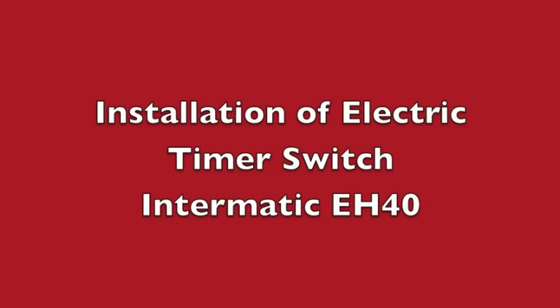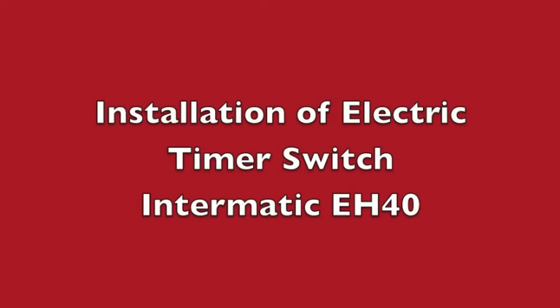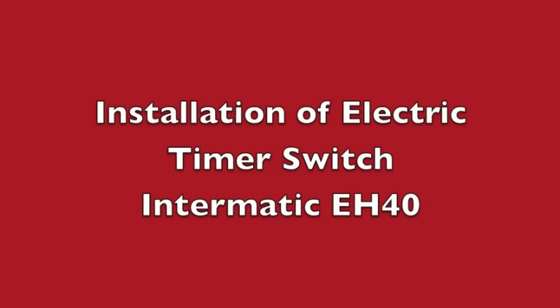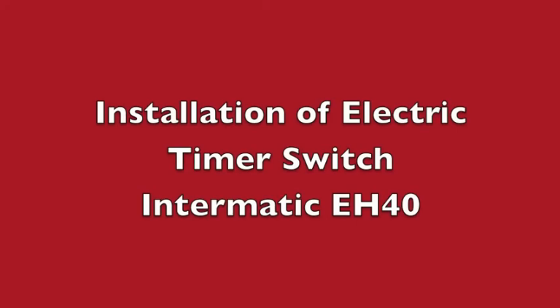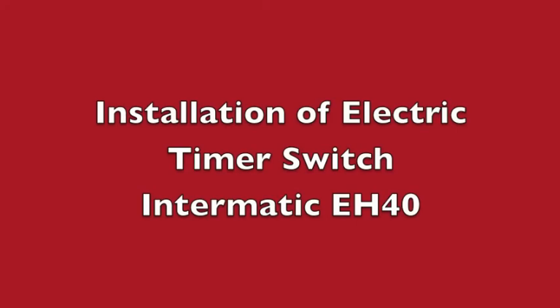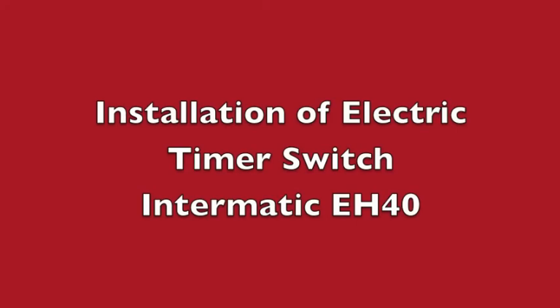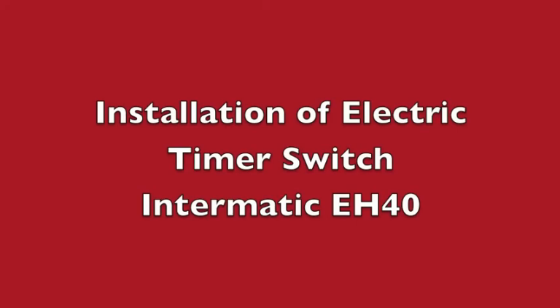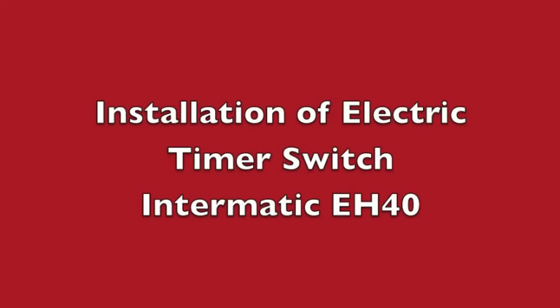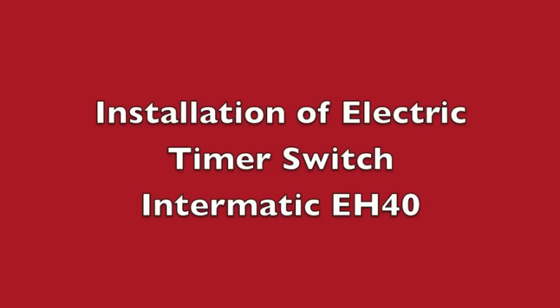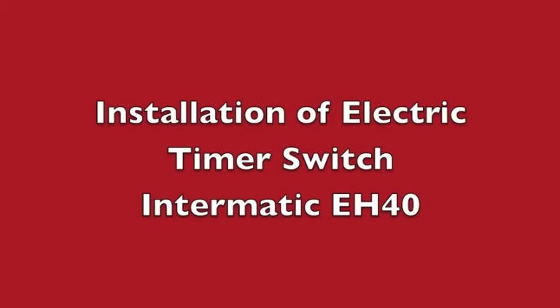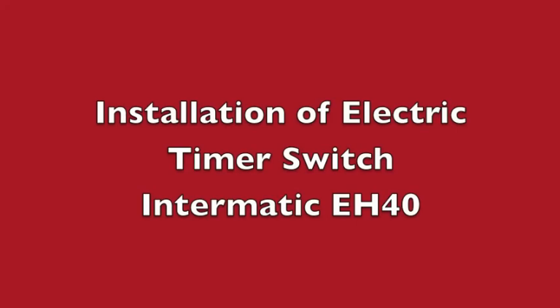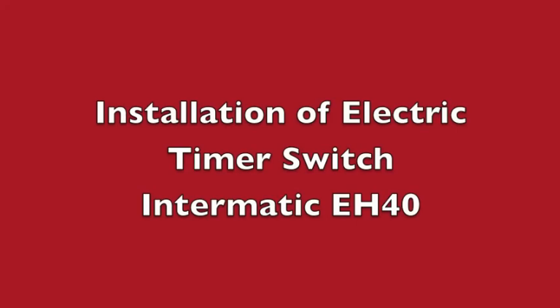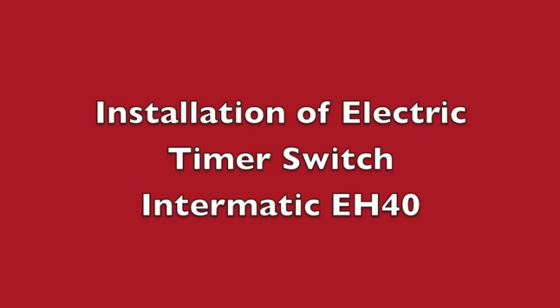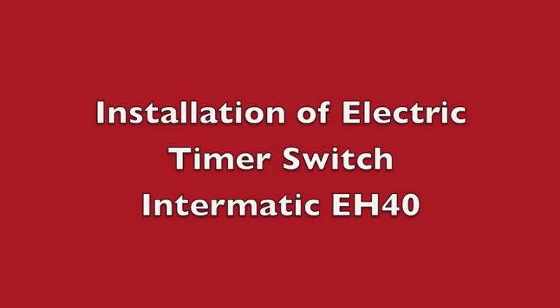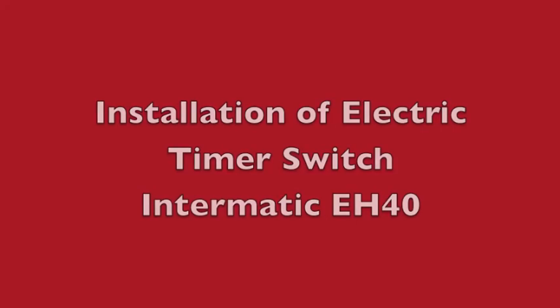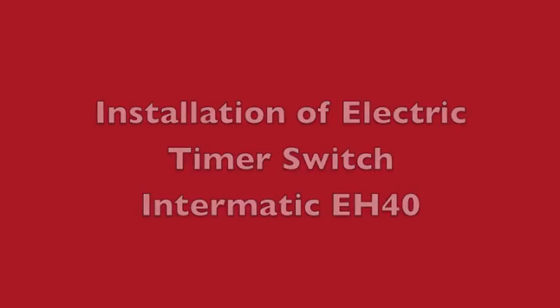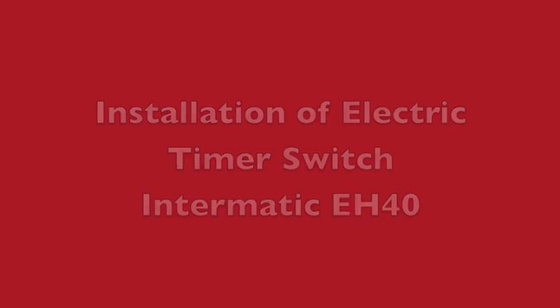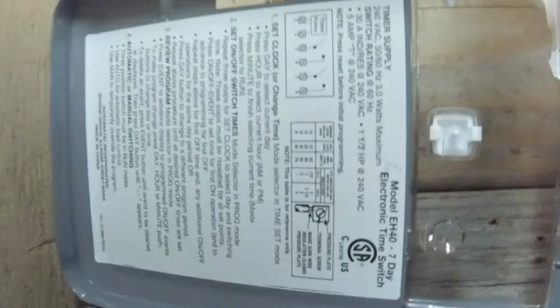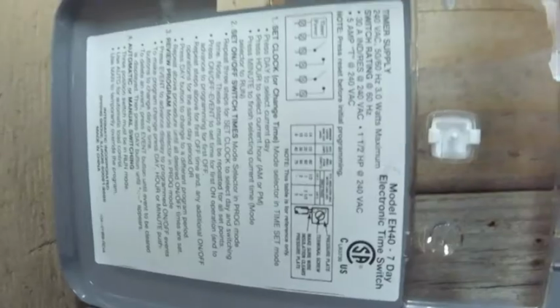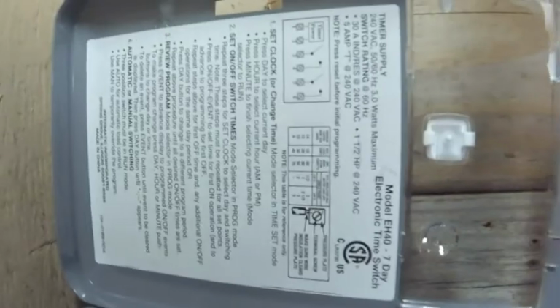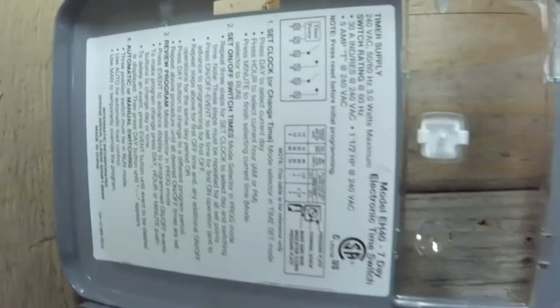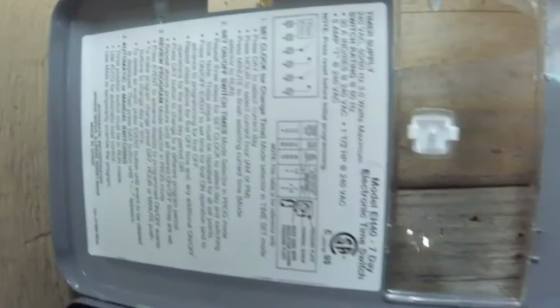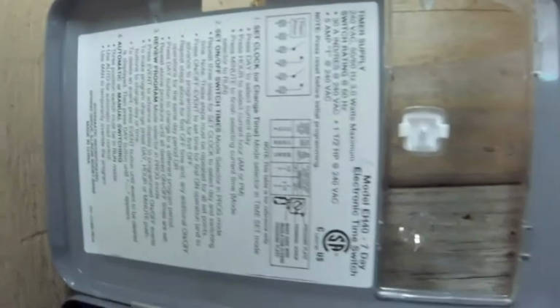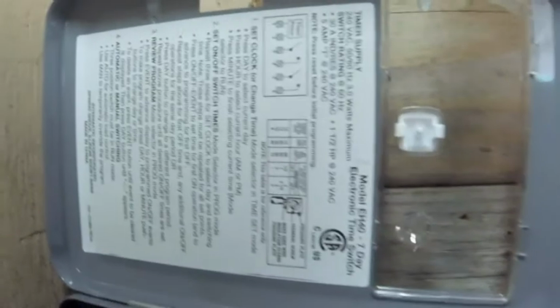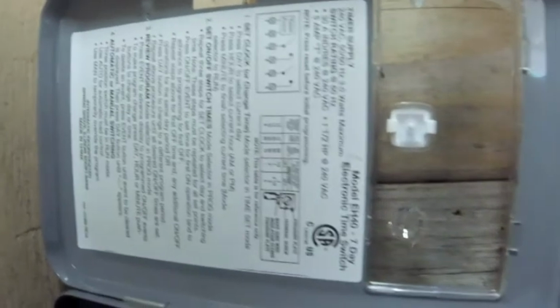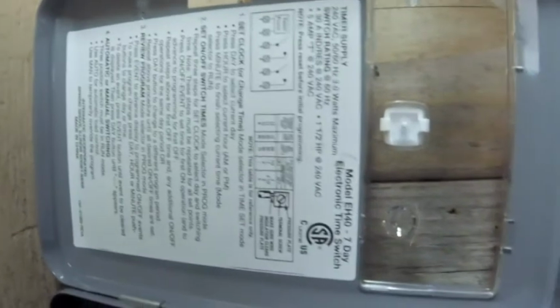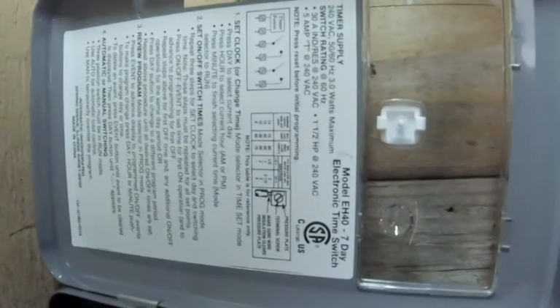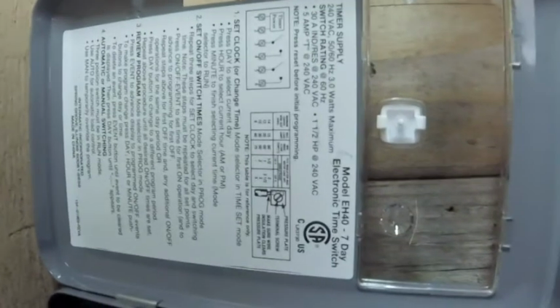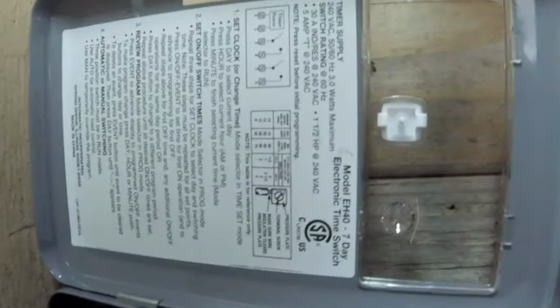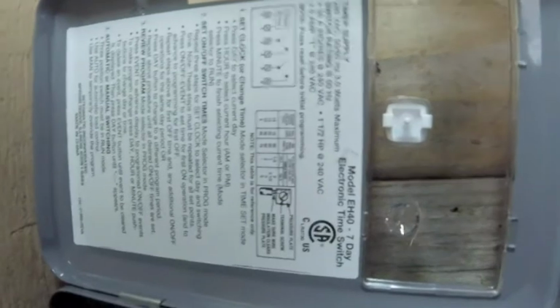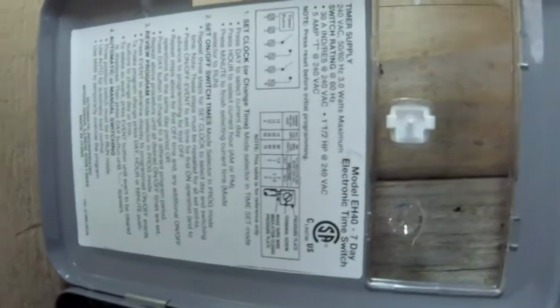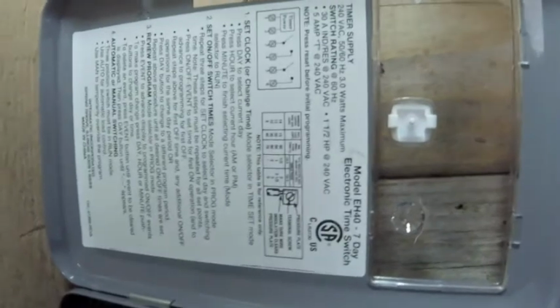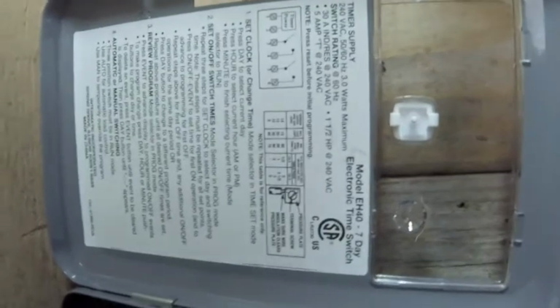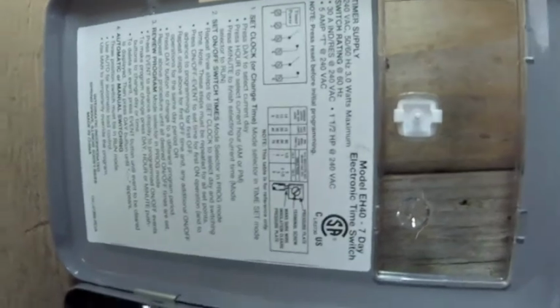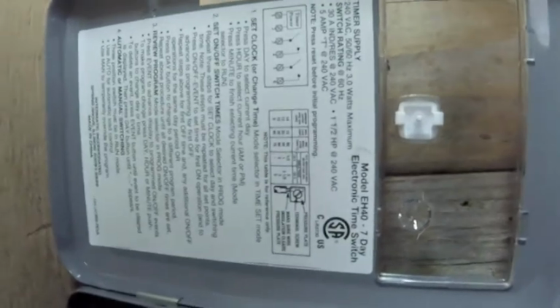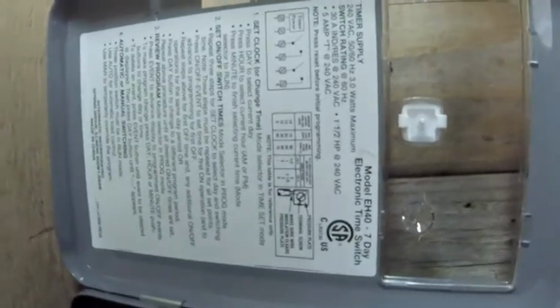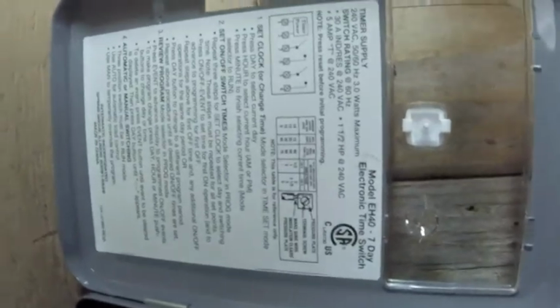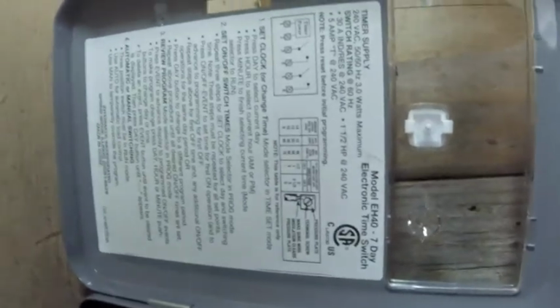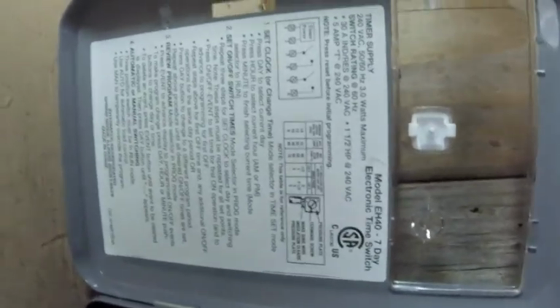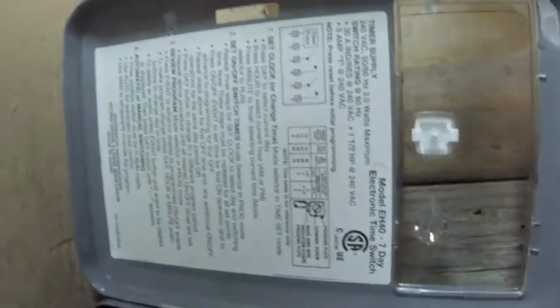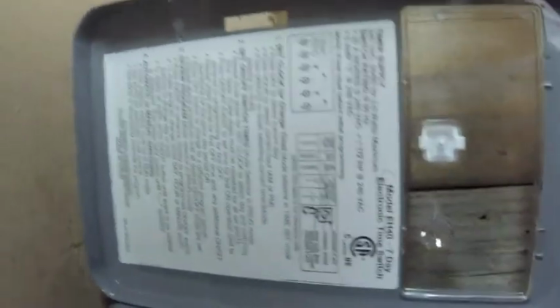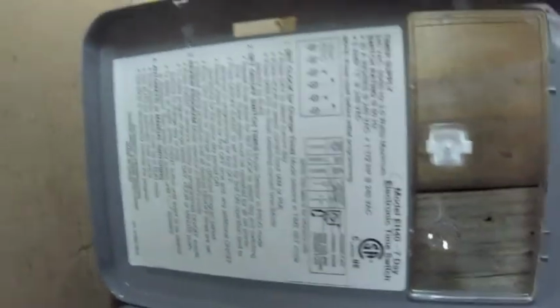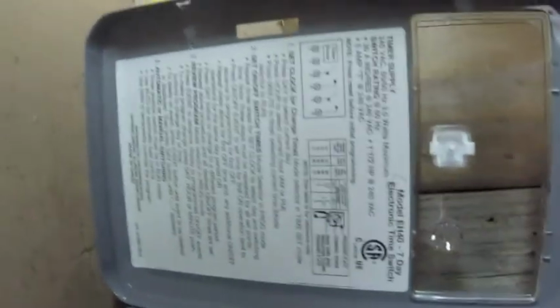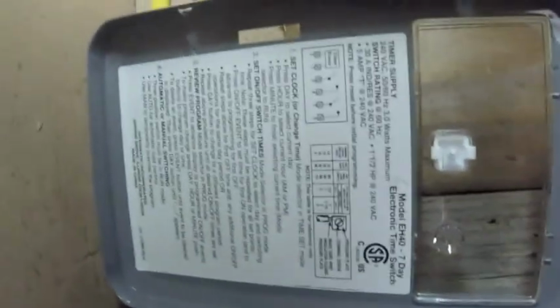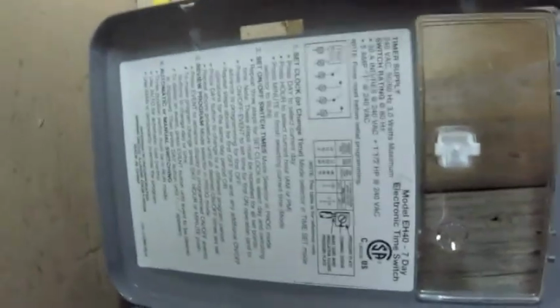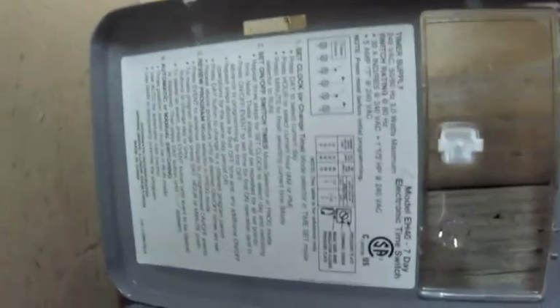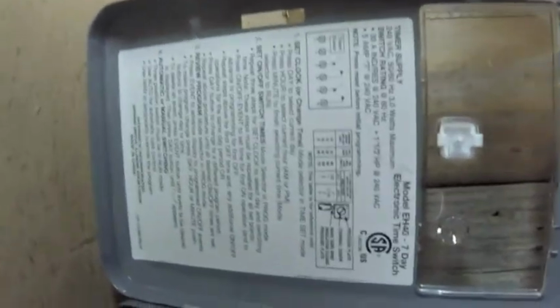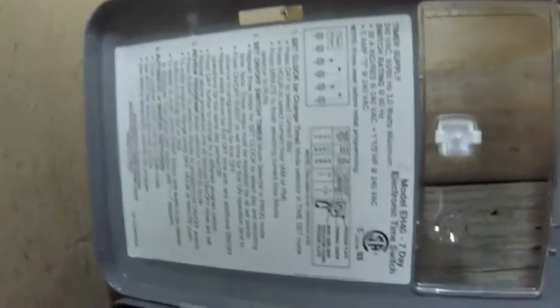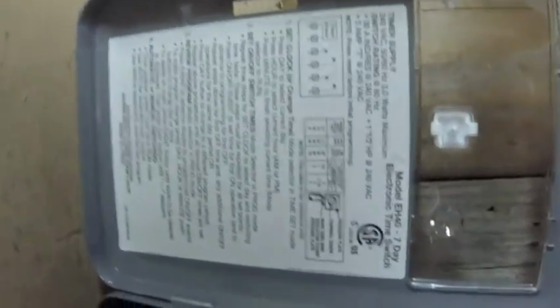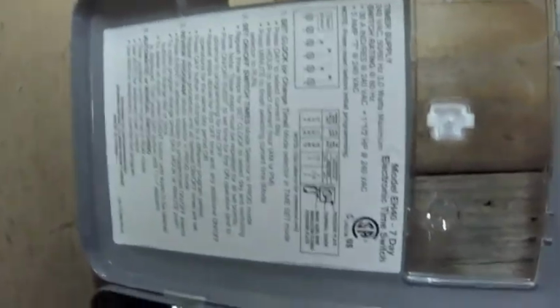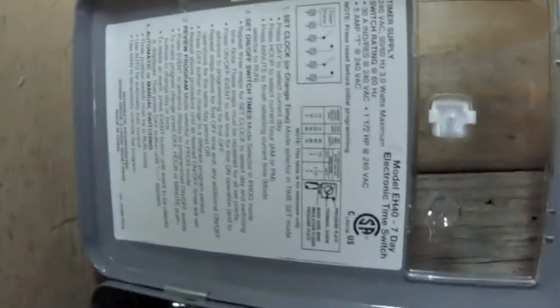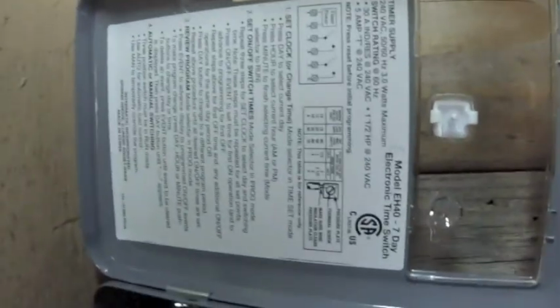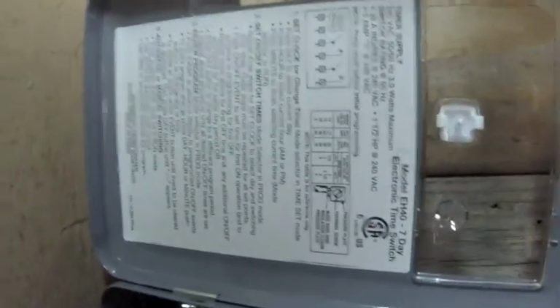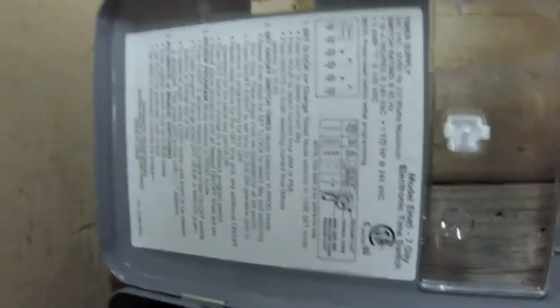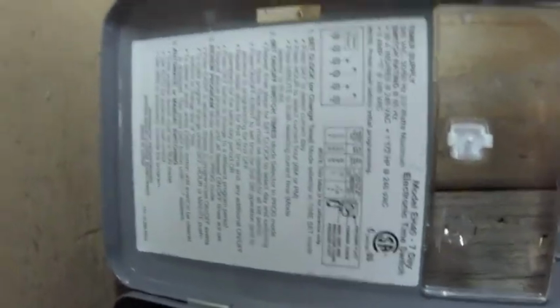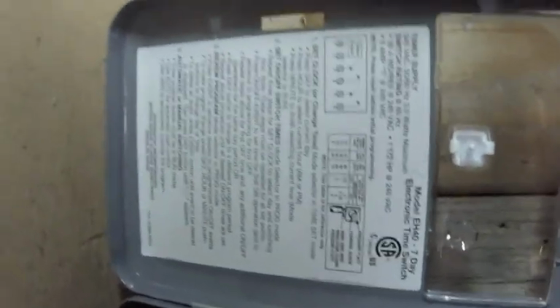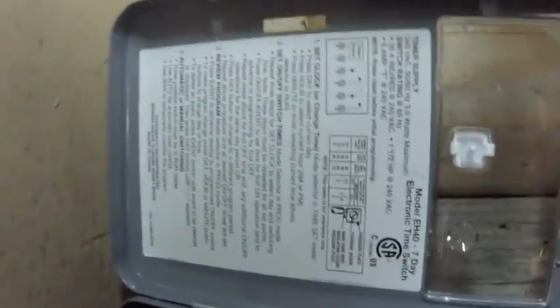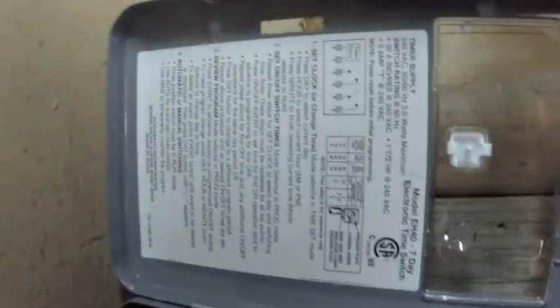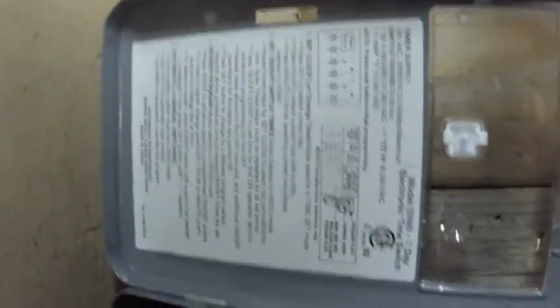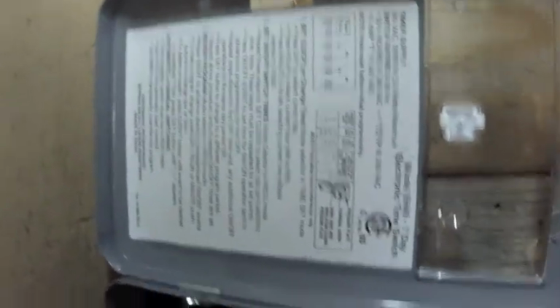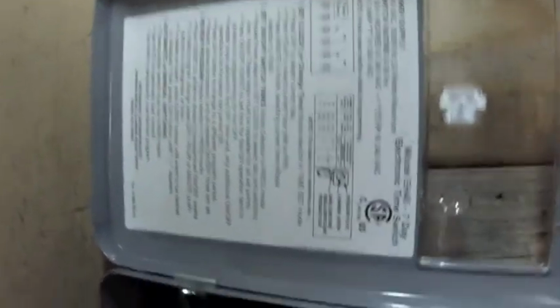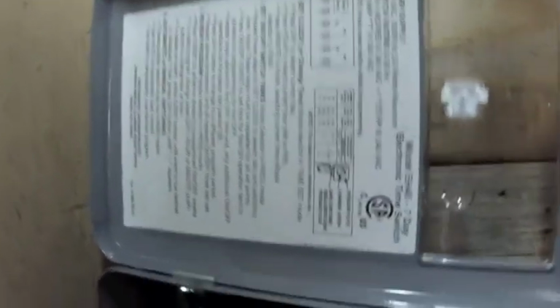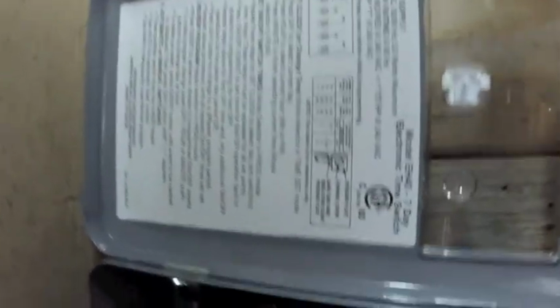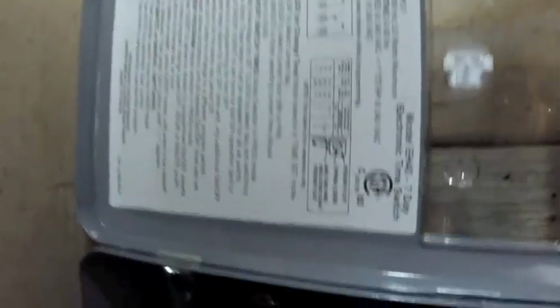This is the installation of the Intermatic Electric Timer Switch model EH40.